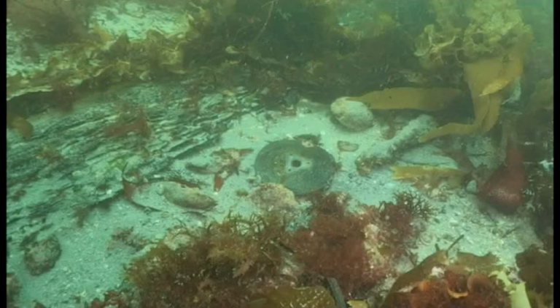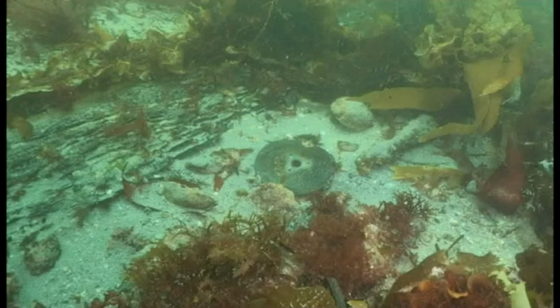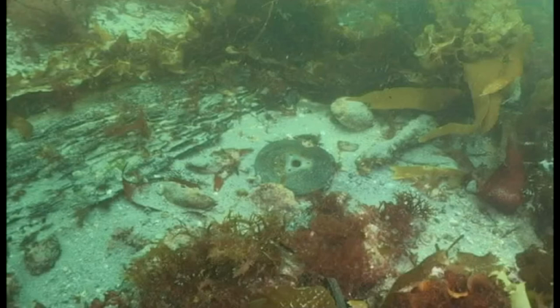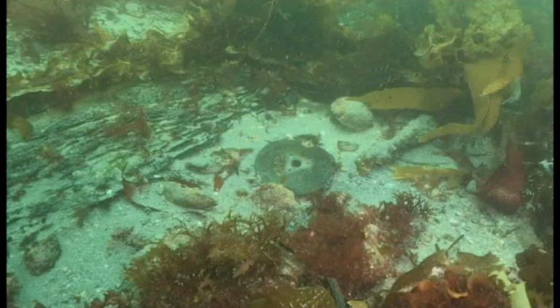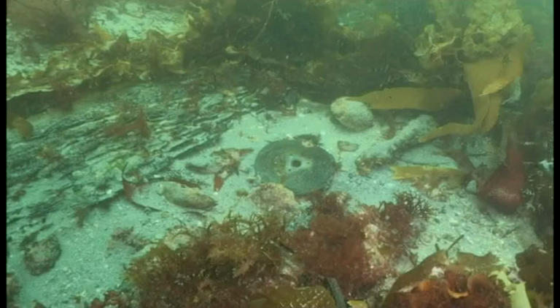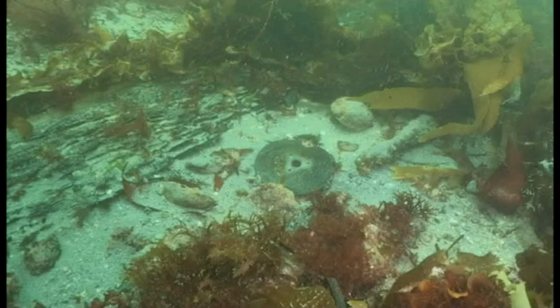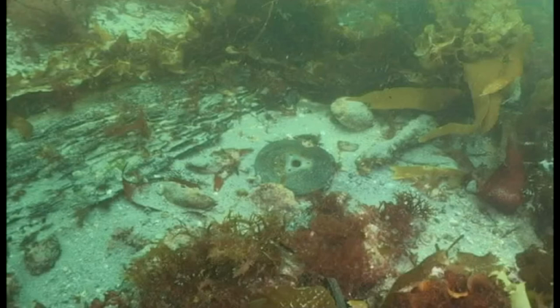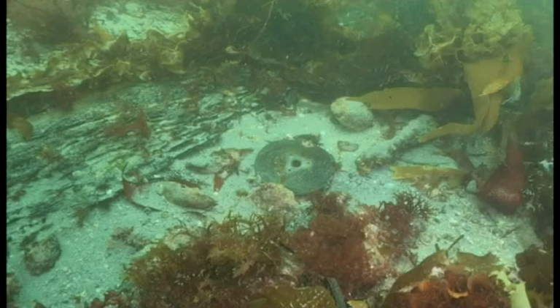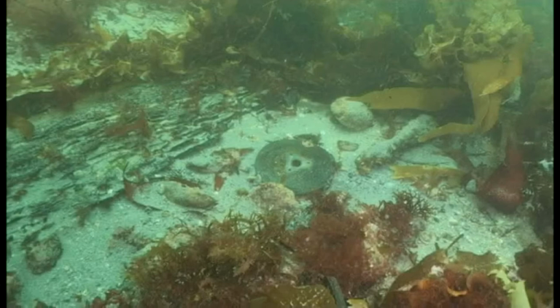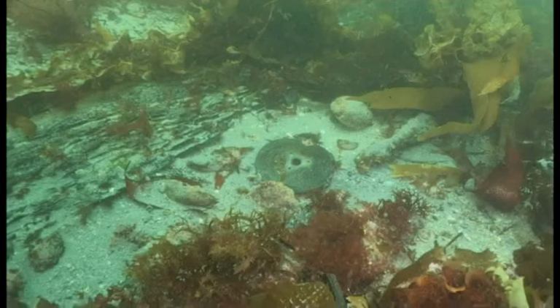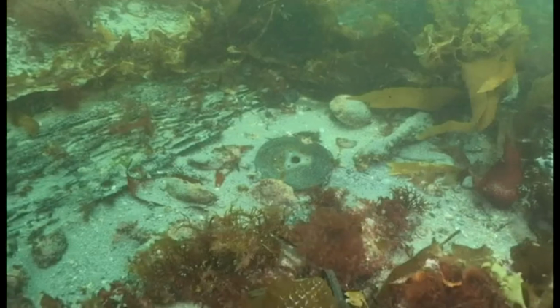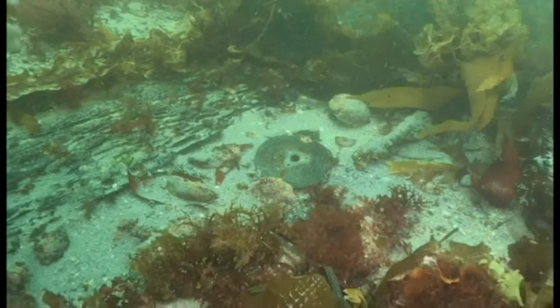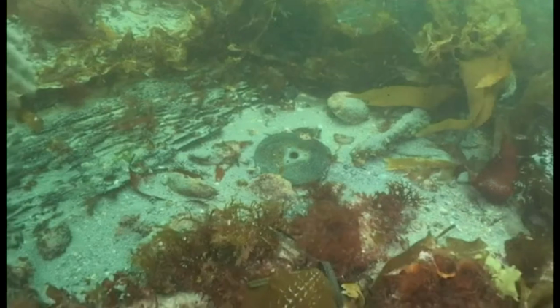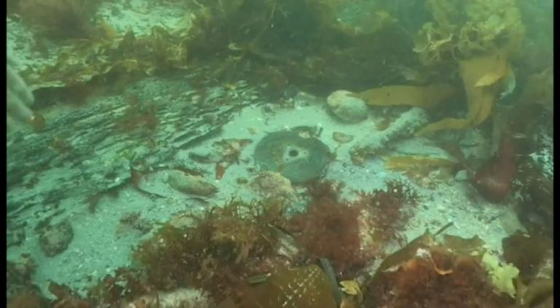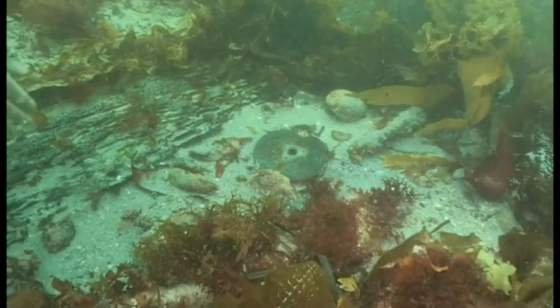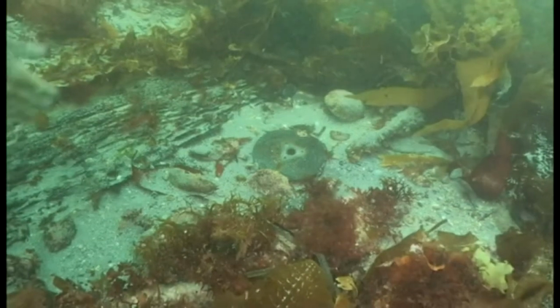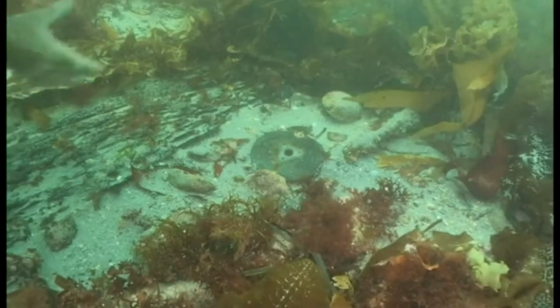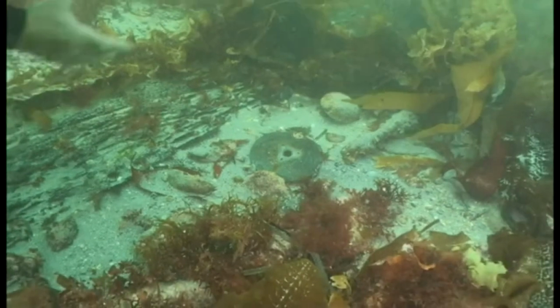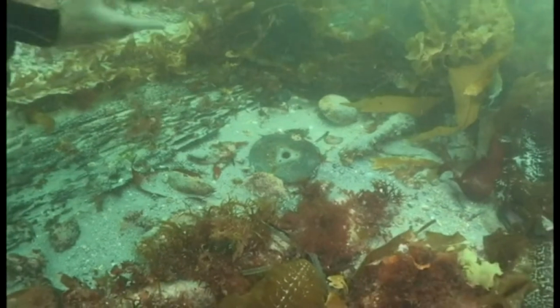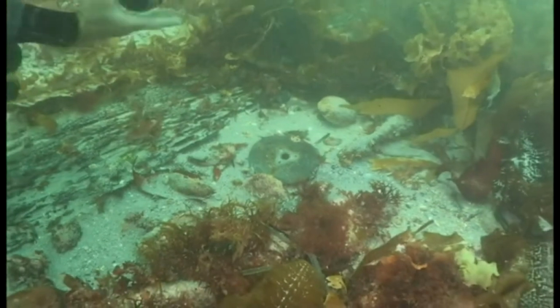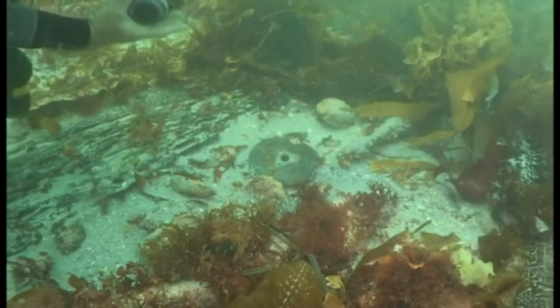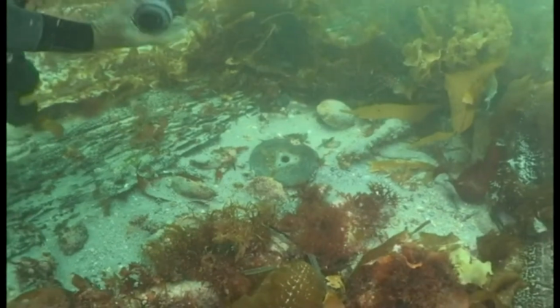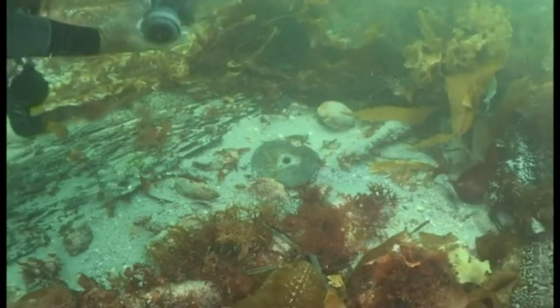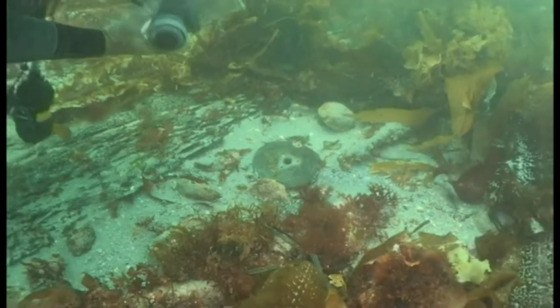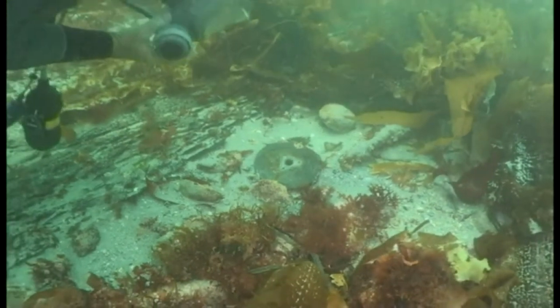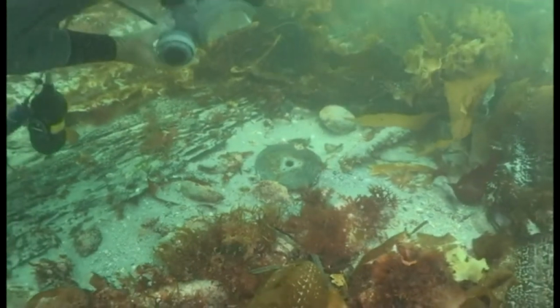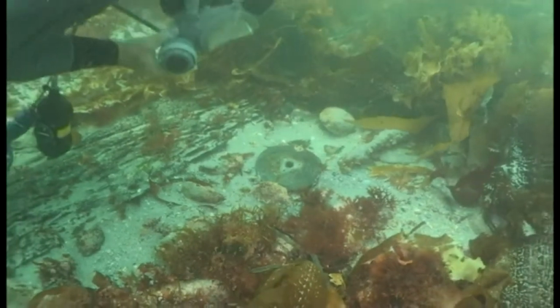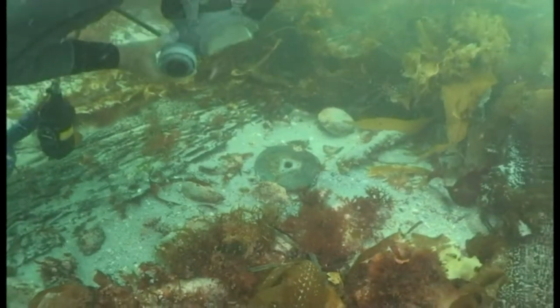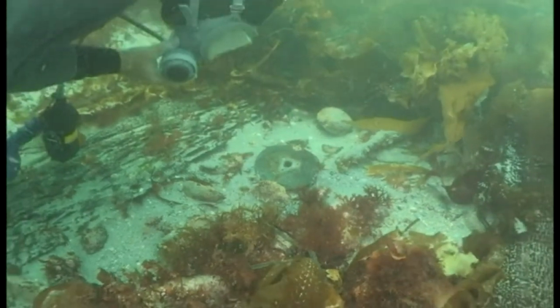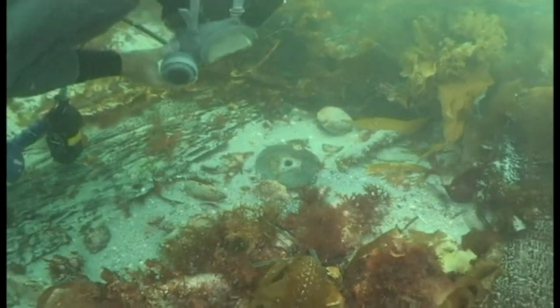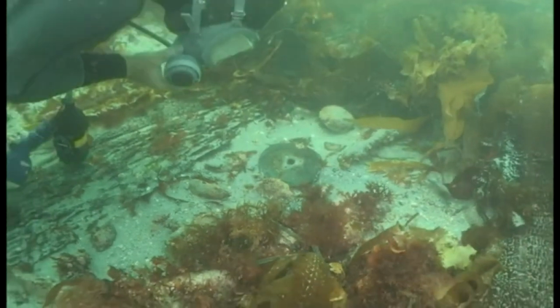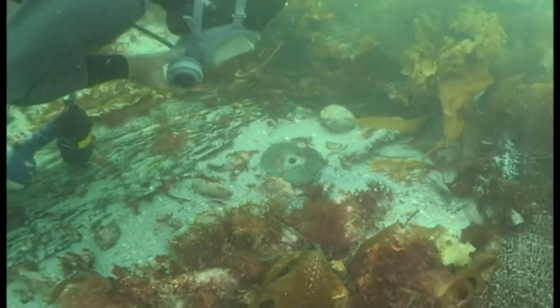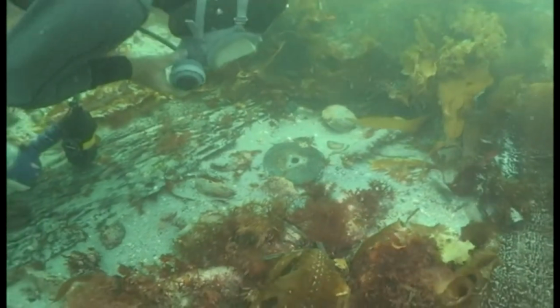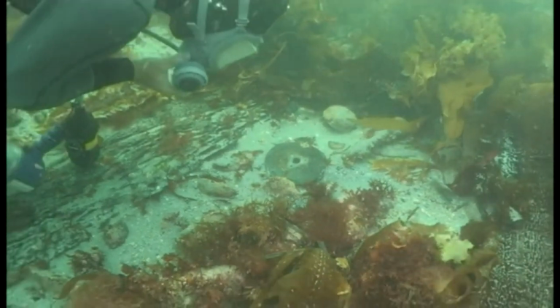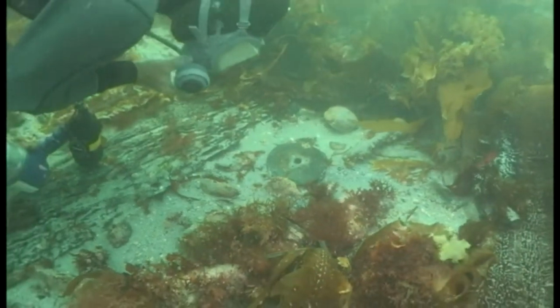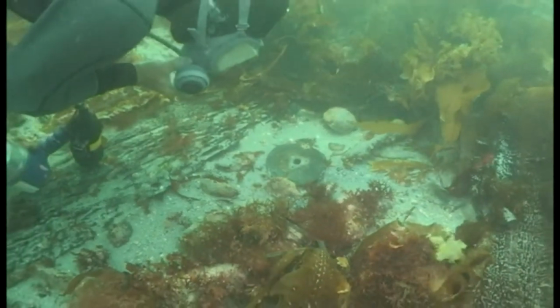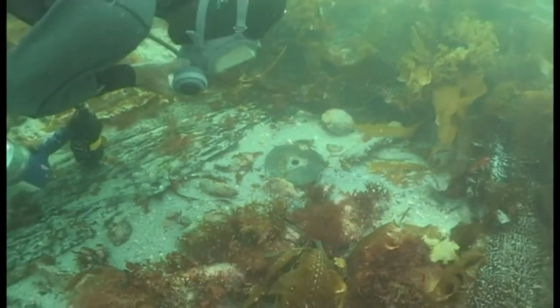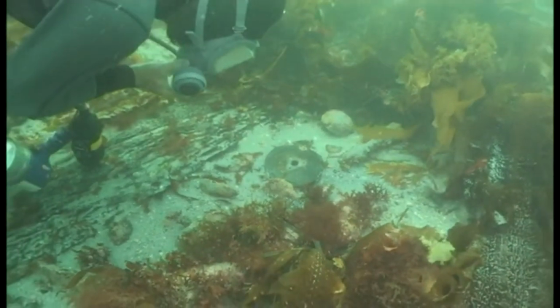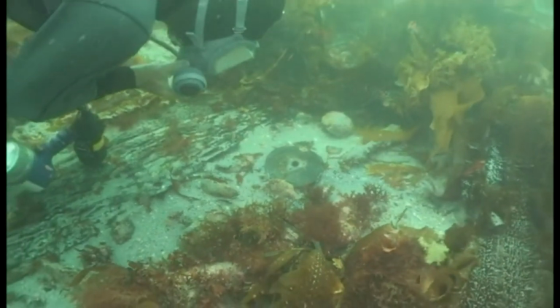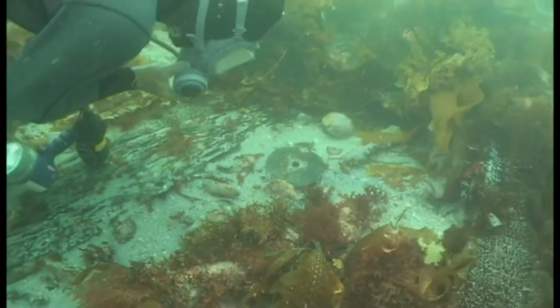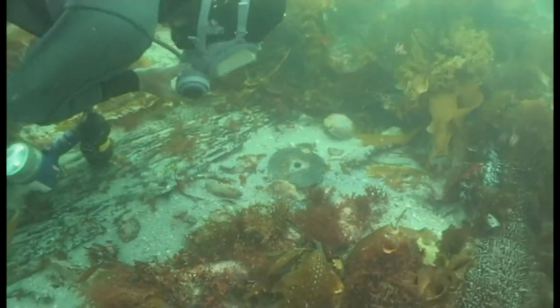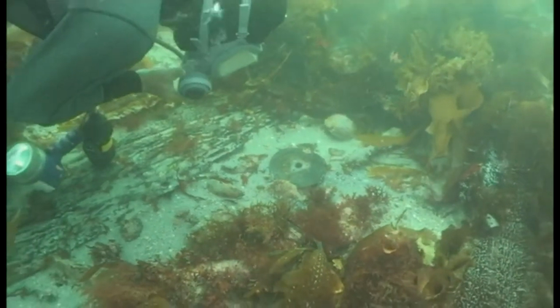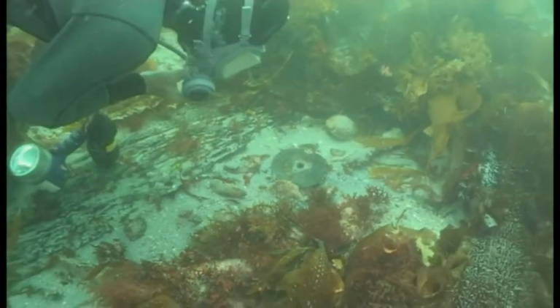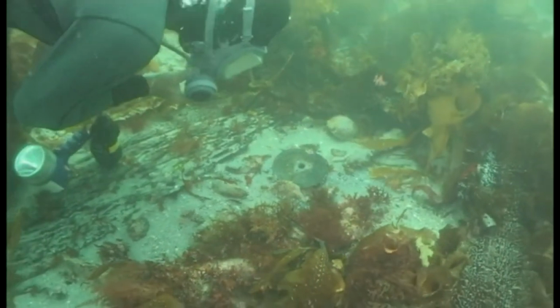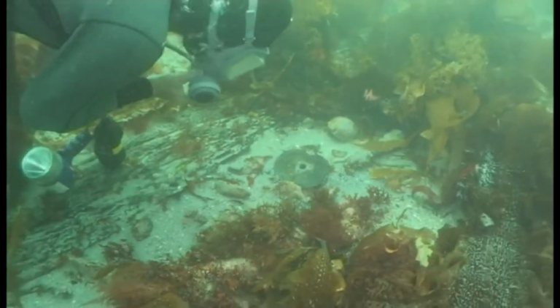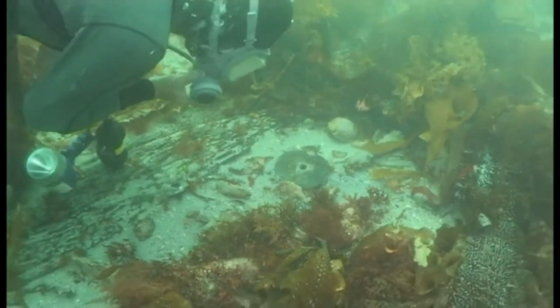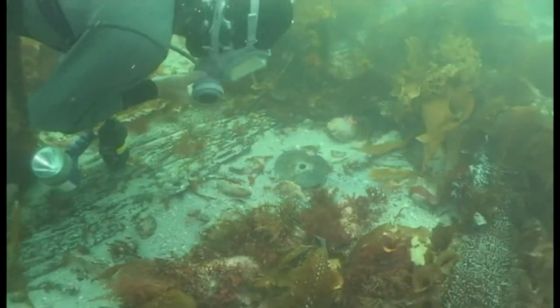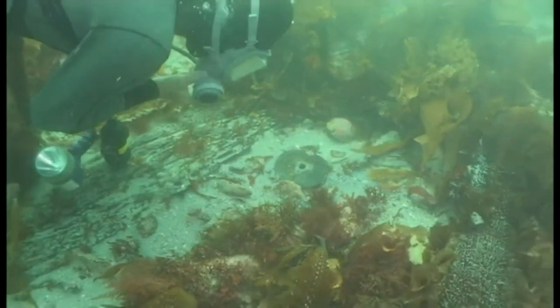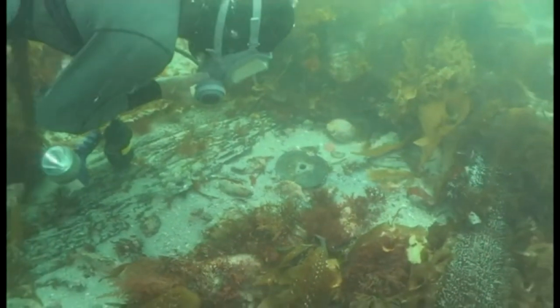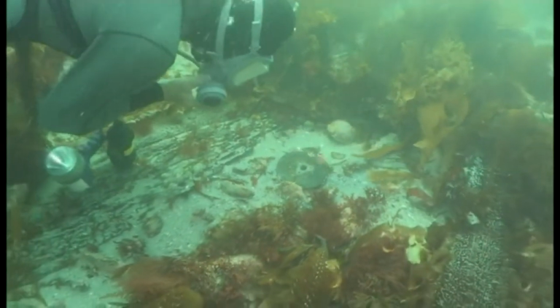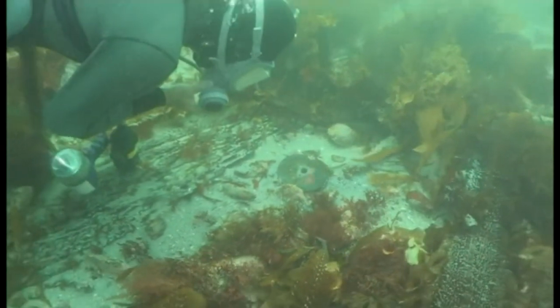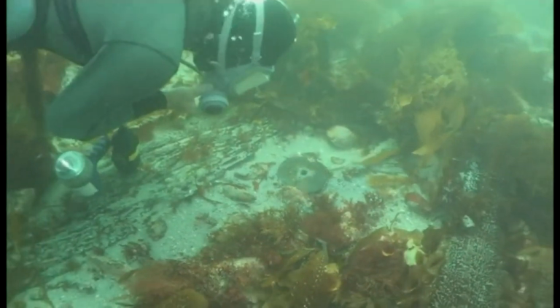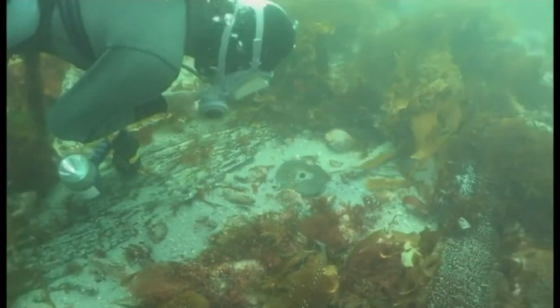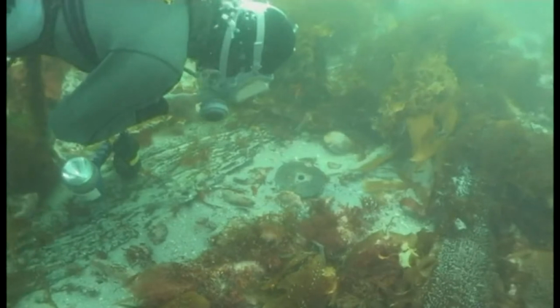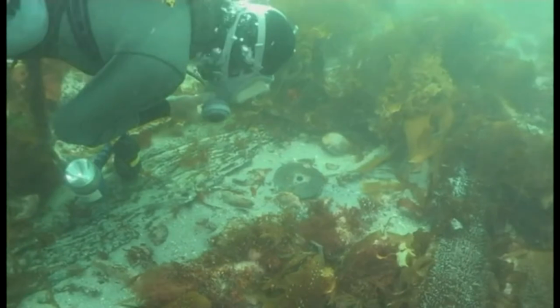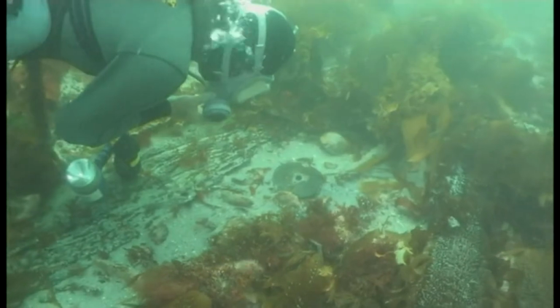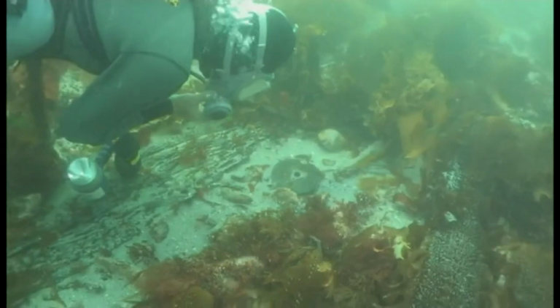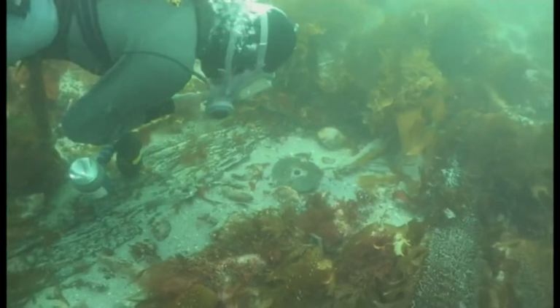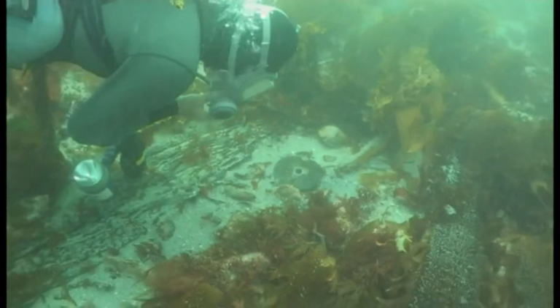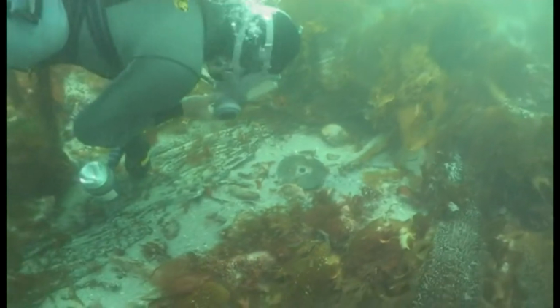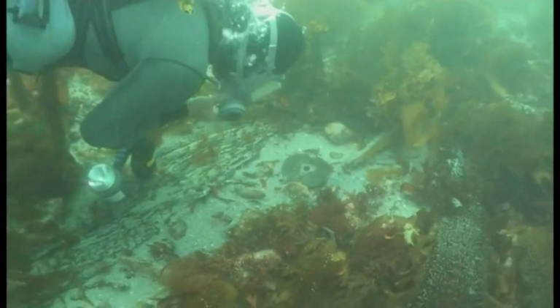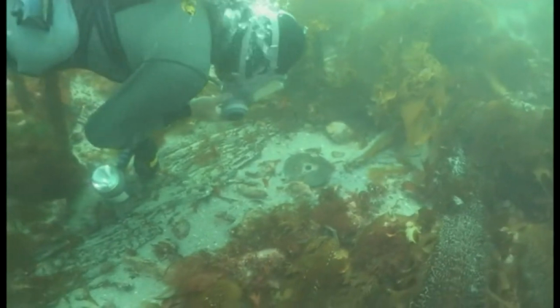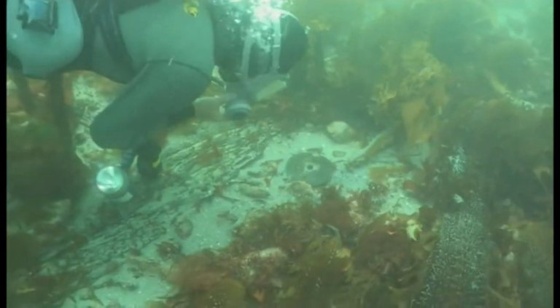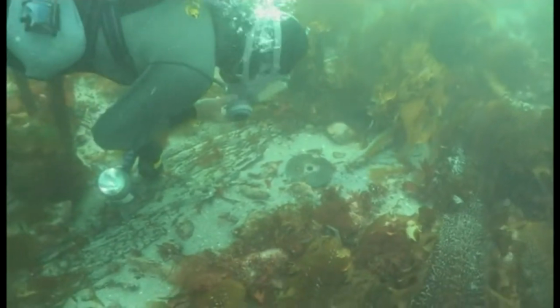The wreck was indeed part of Colossus, however it was not pottery which was to prove Todd's theory.